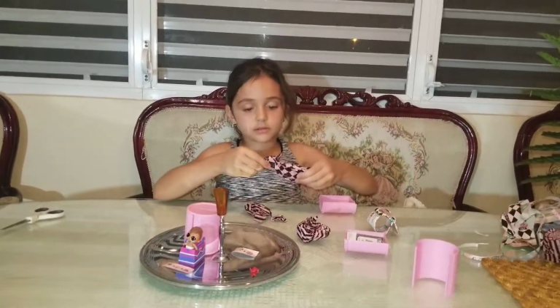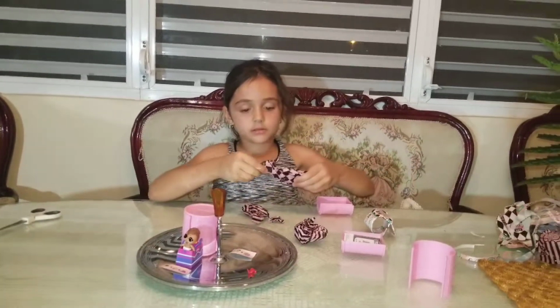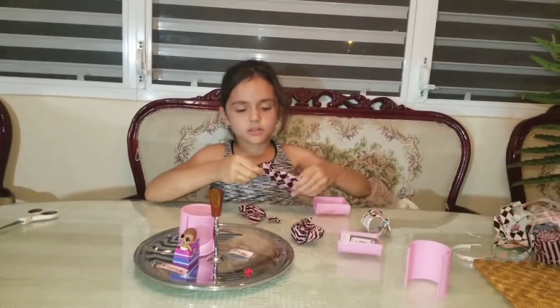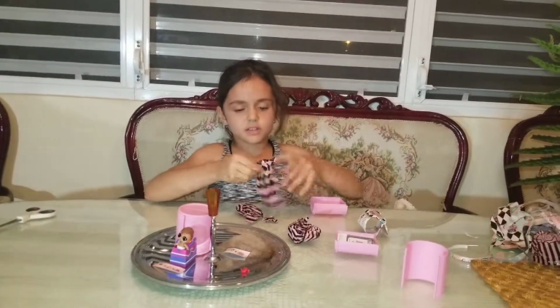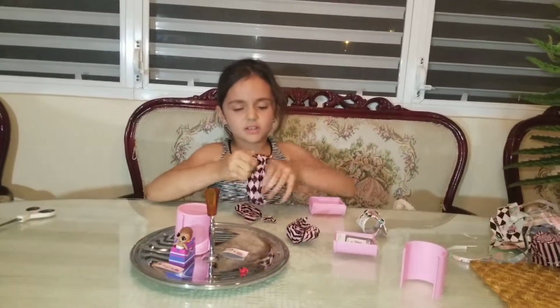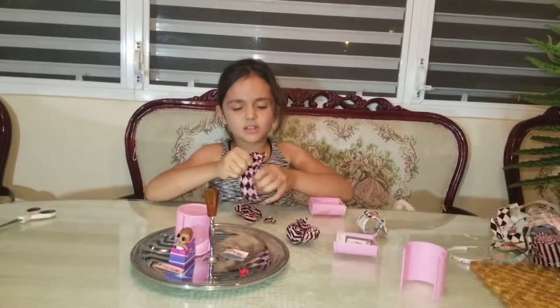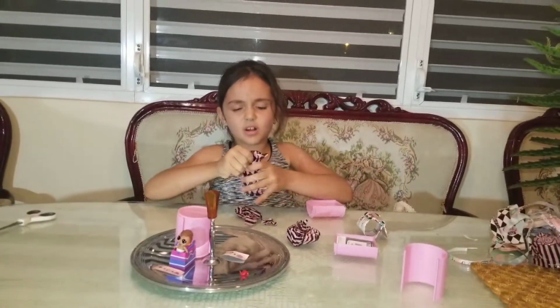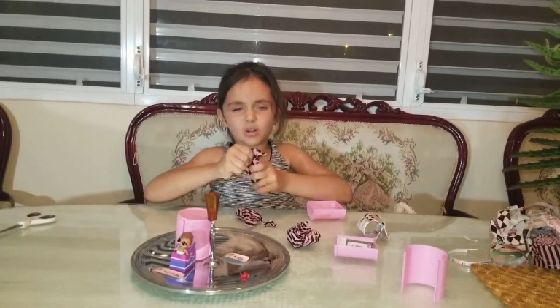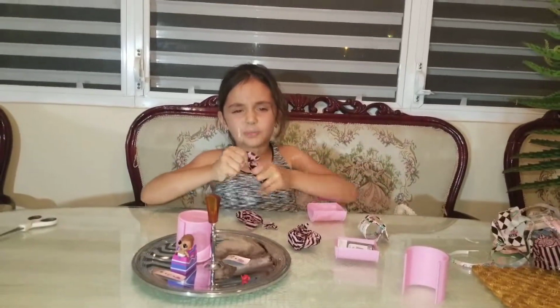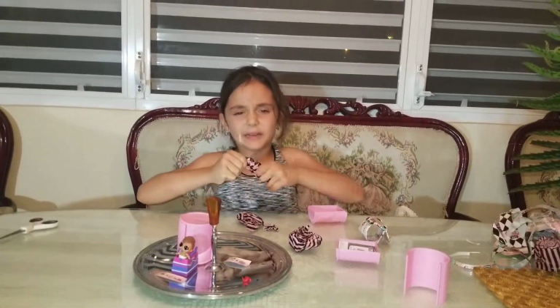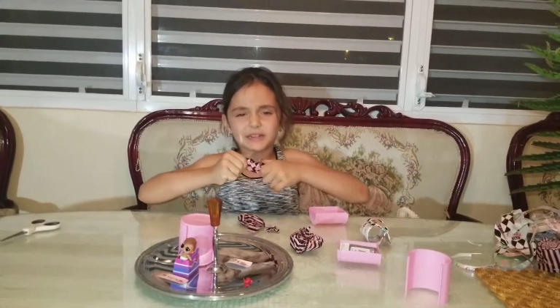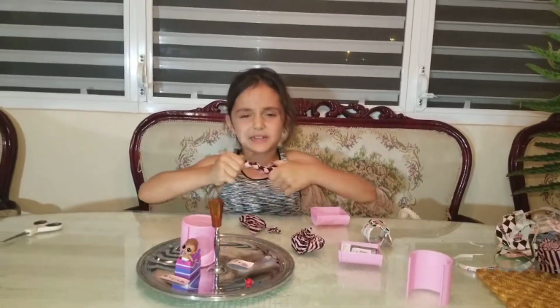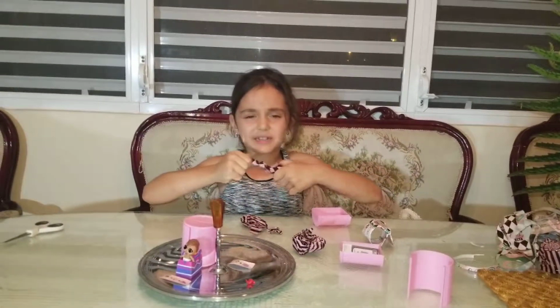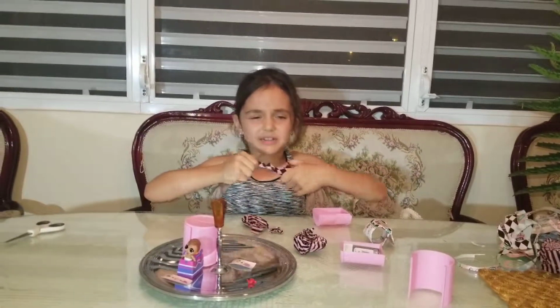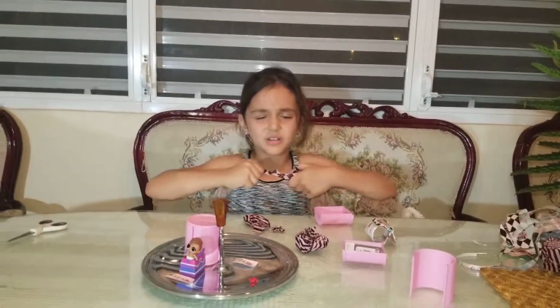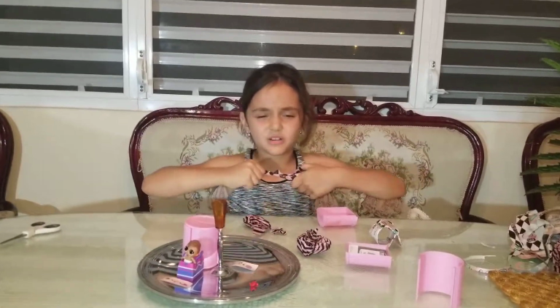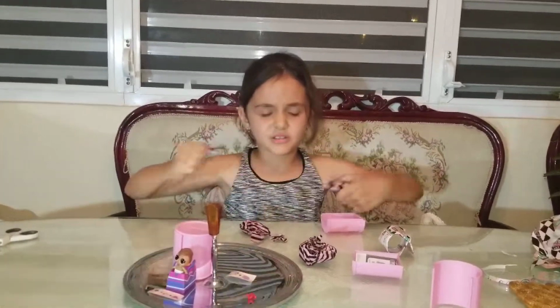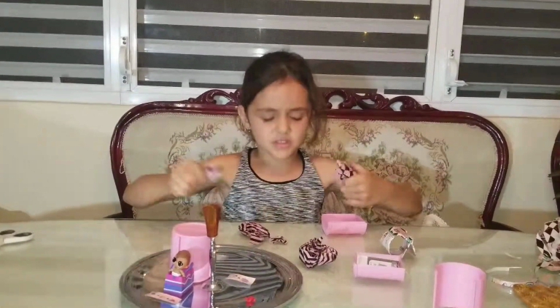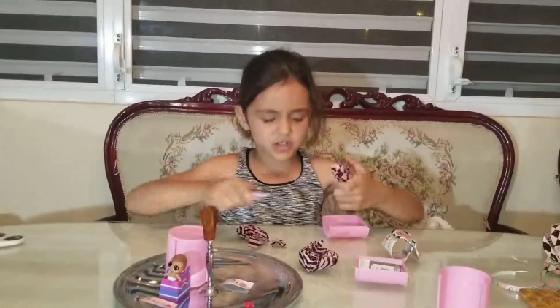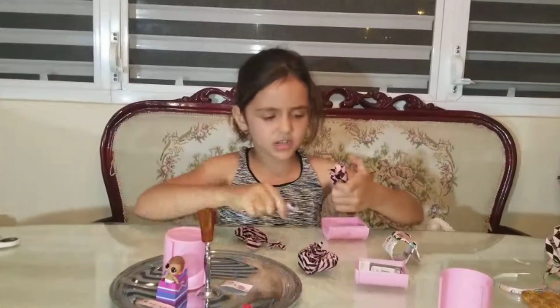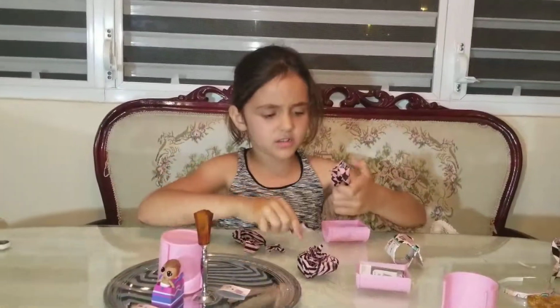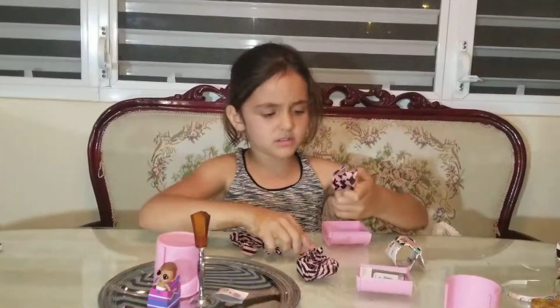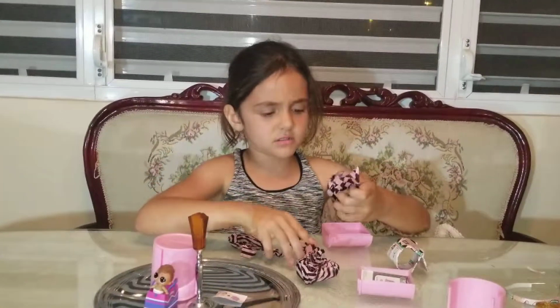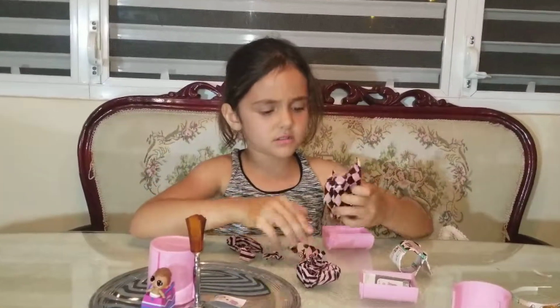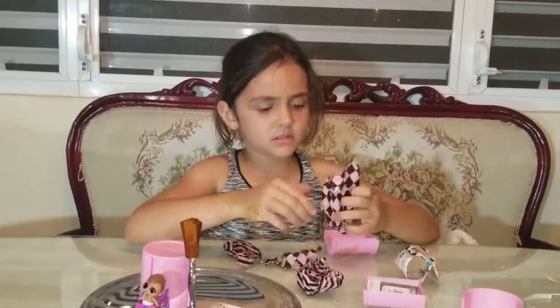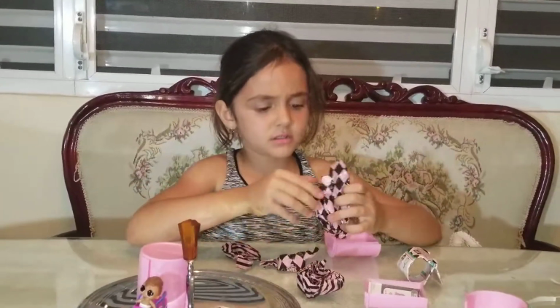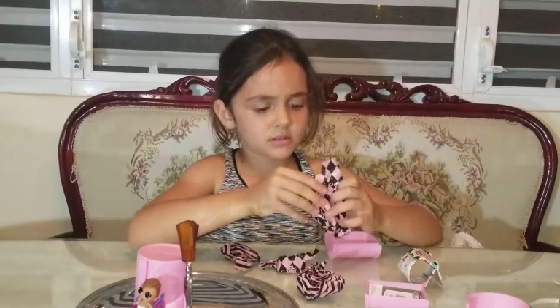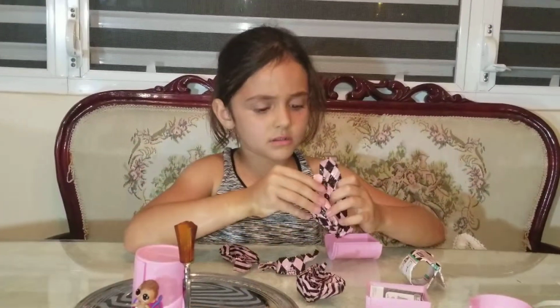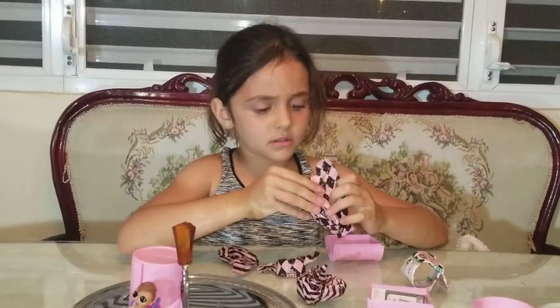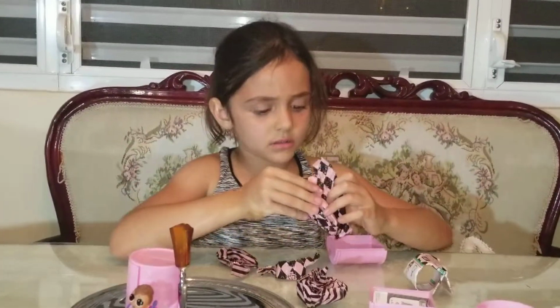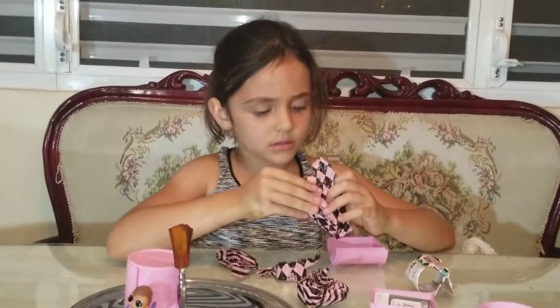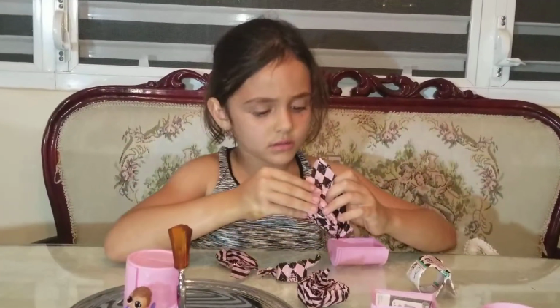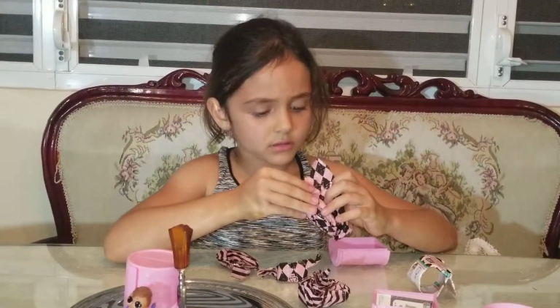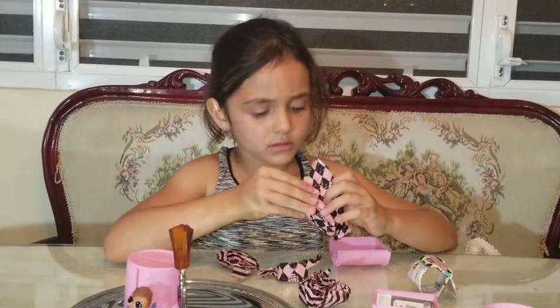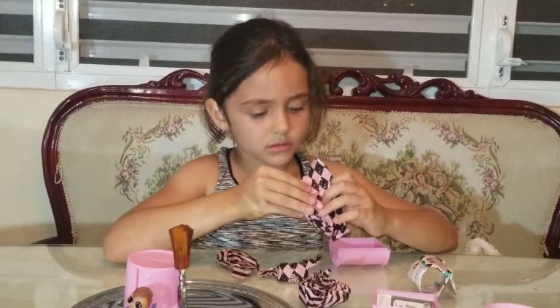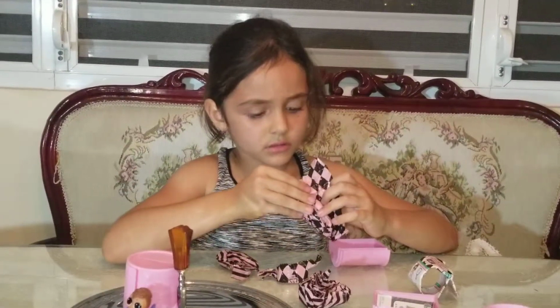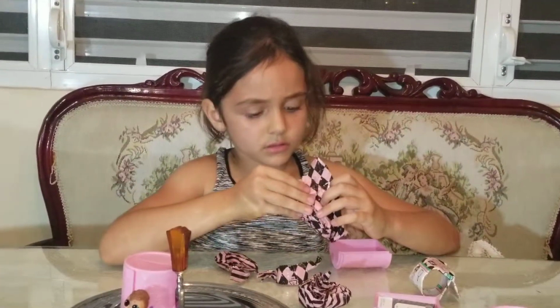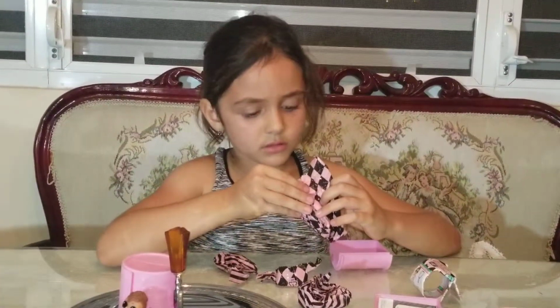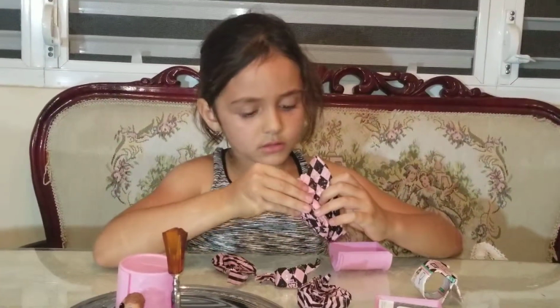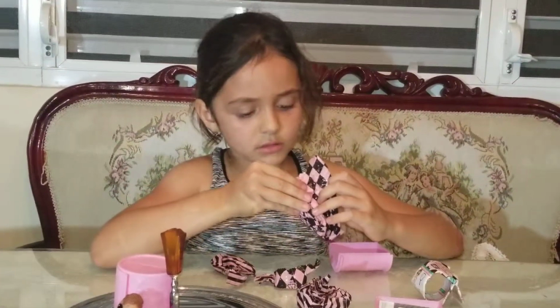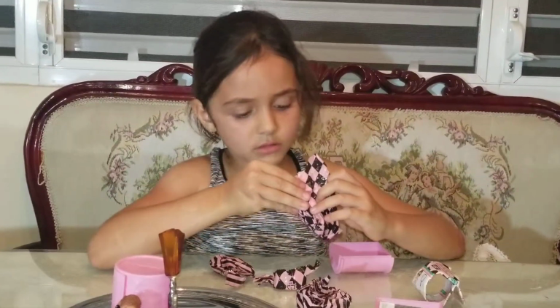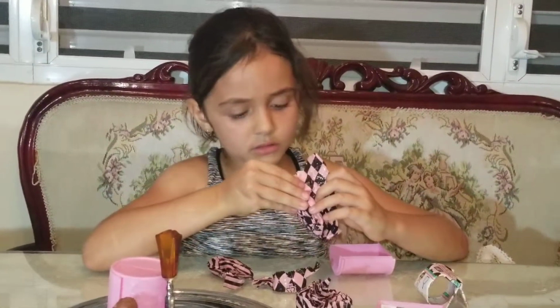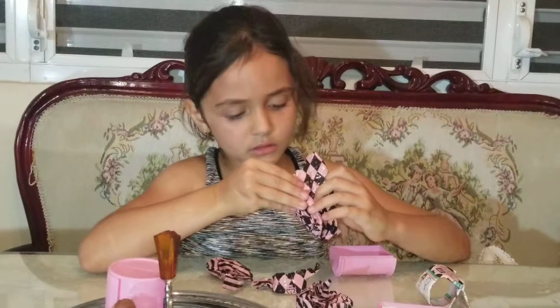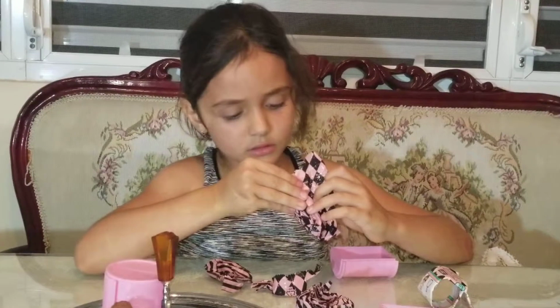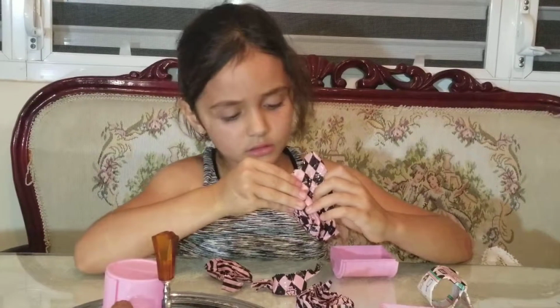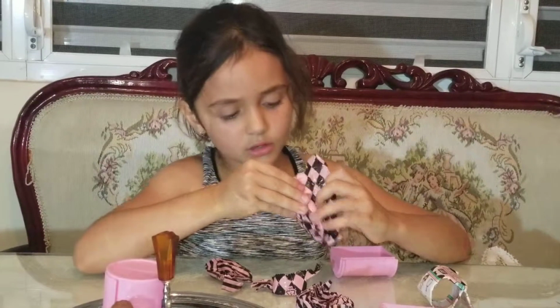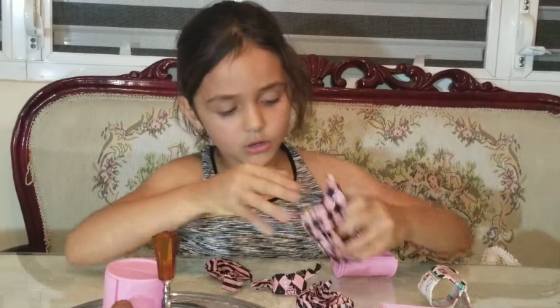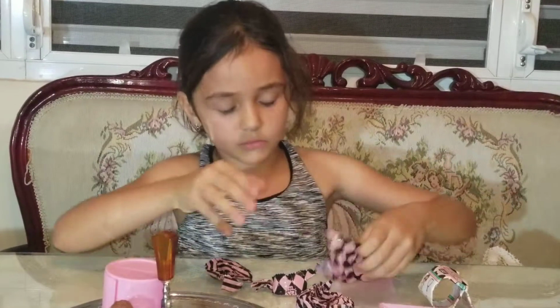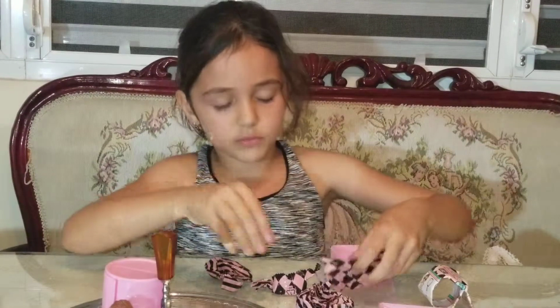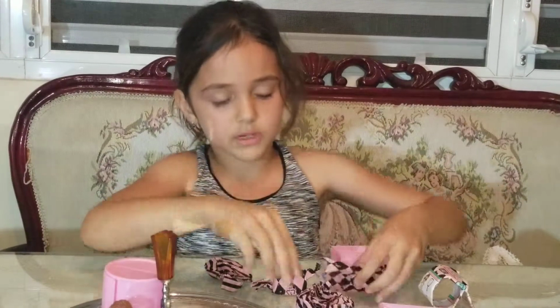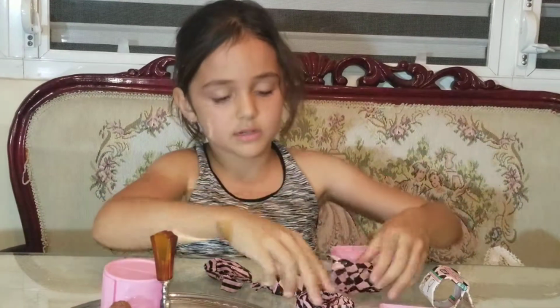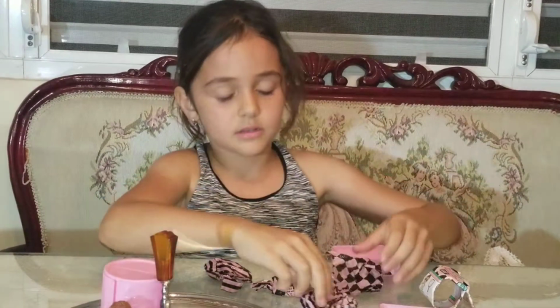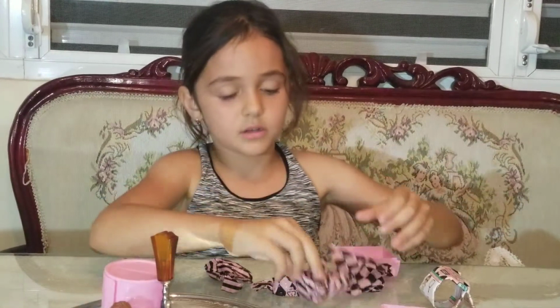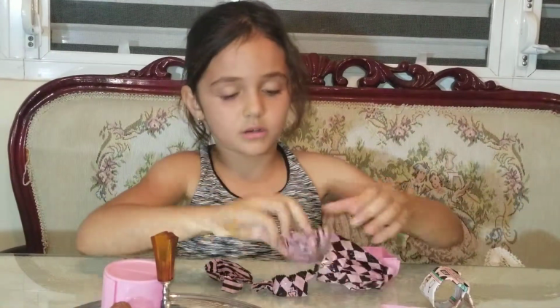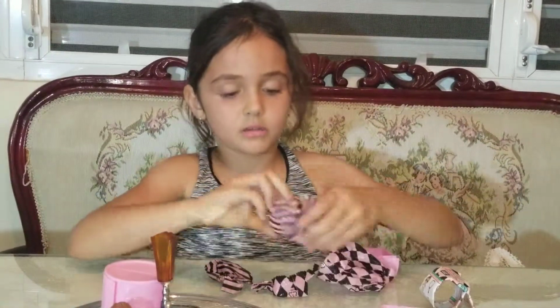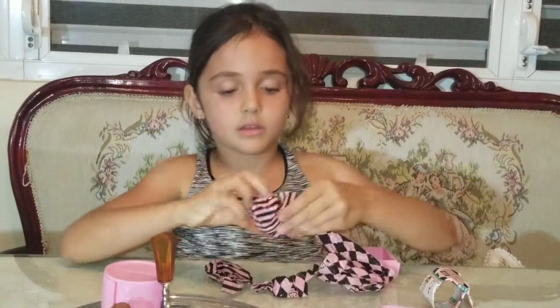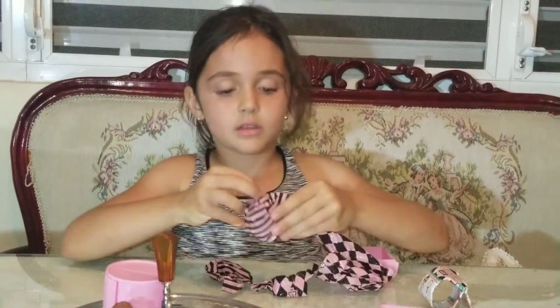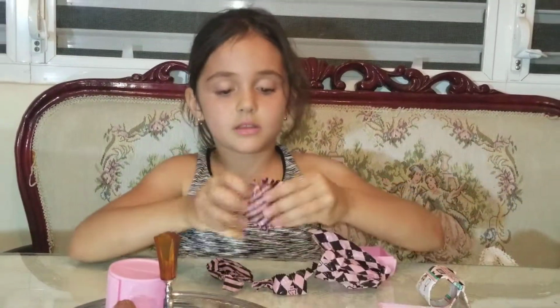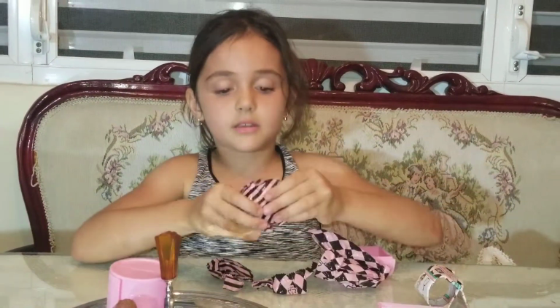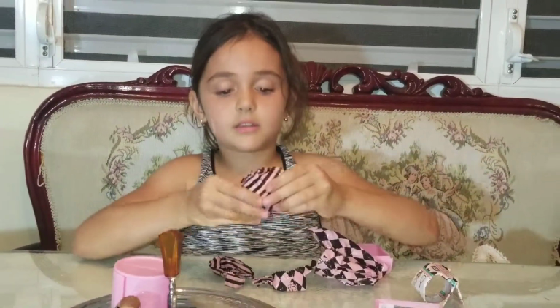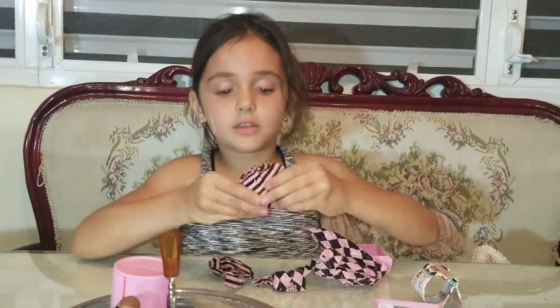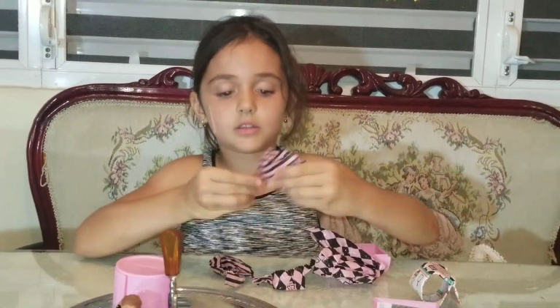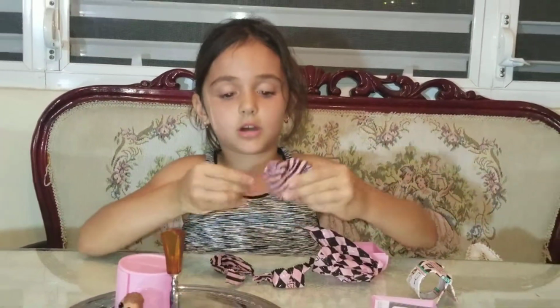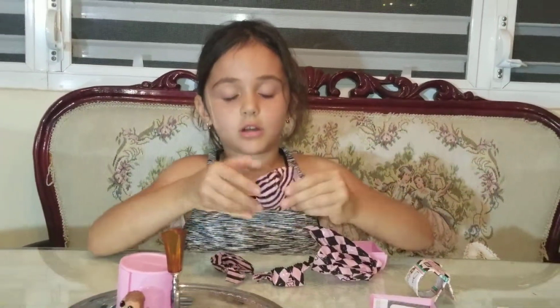Is it called a Band-Aid? No, it's not. Oh wait — no. This is a doll.